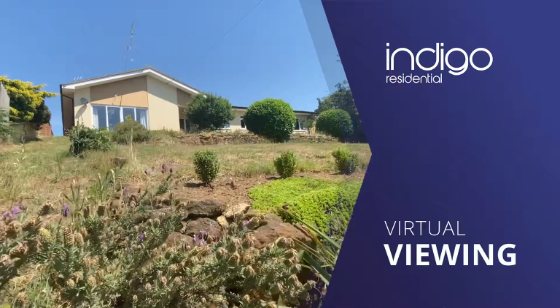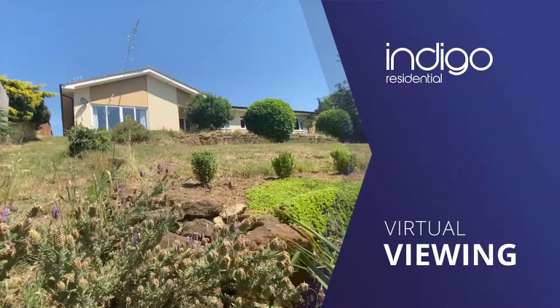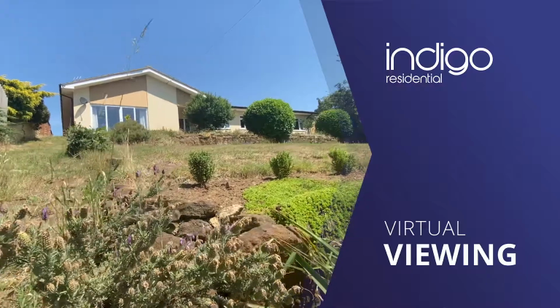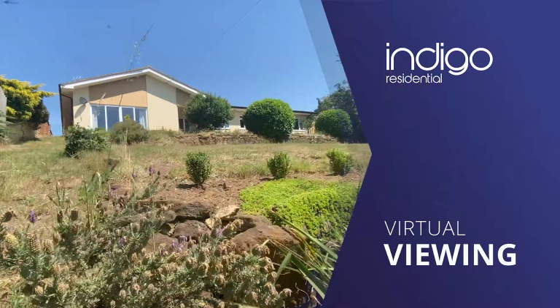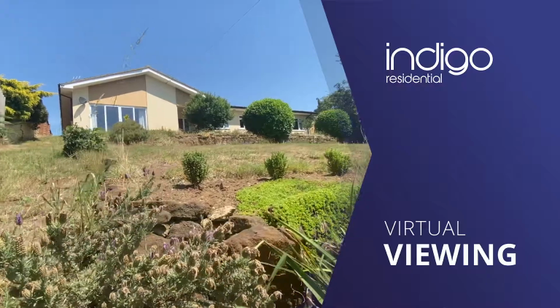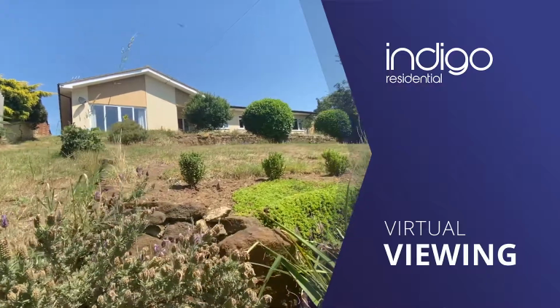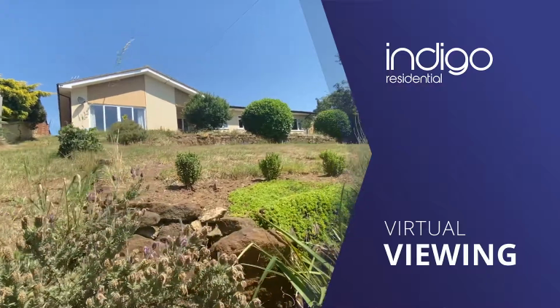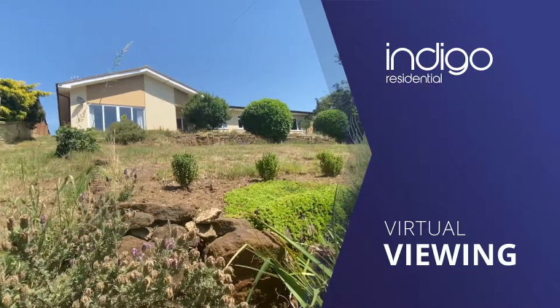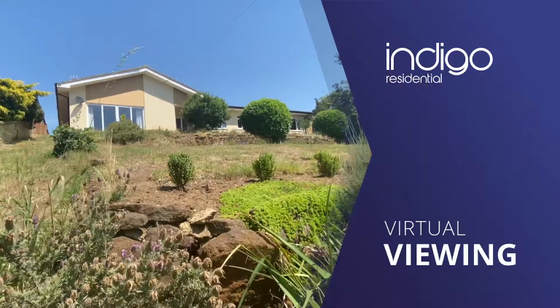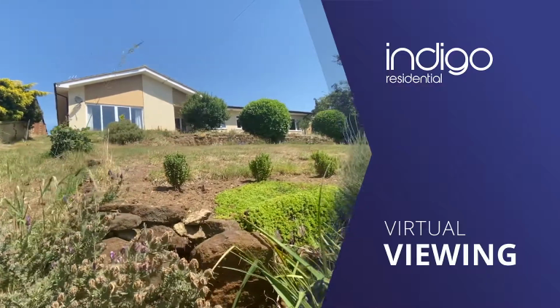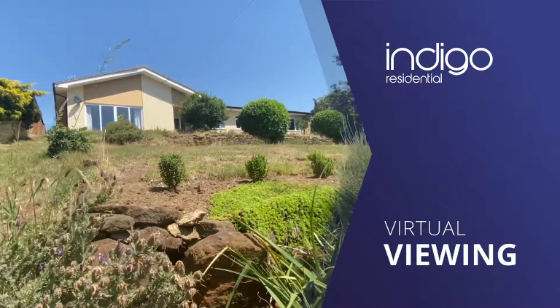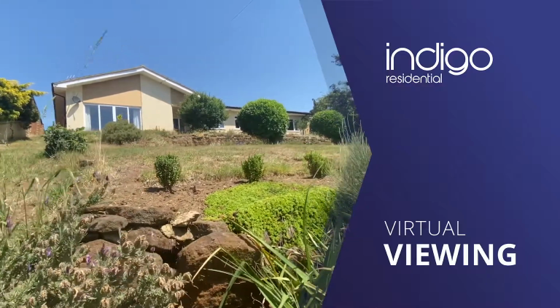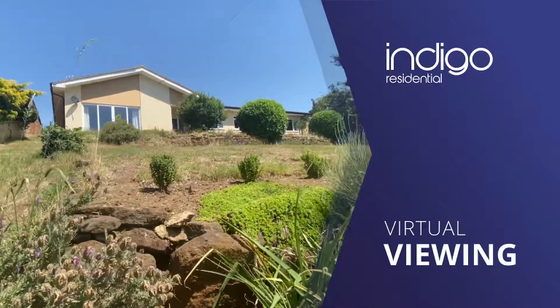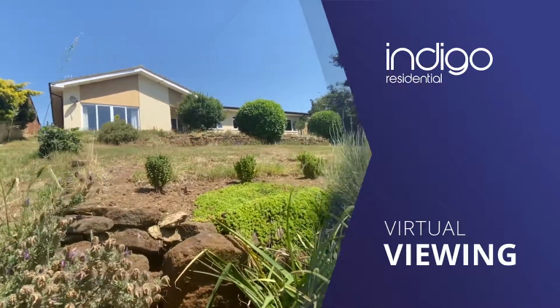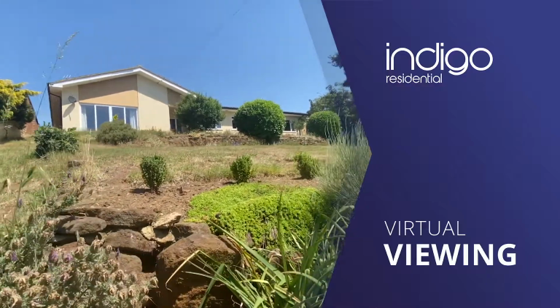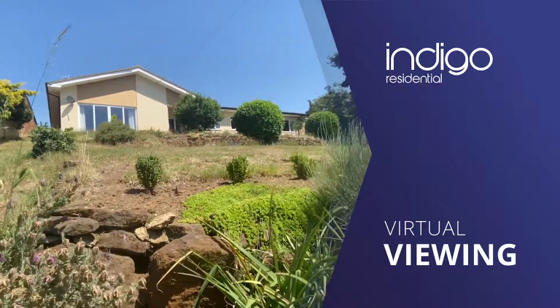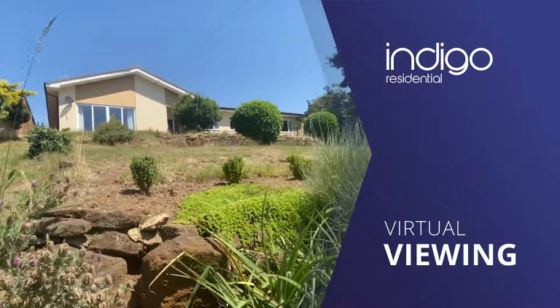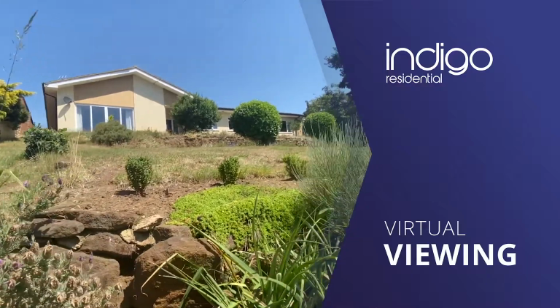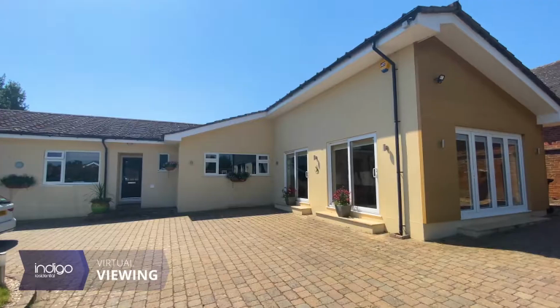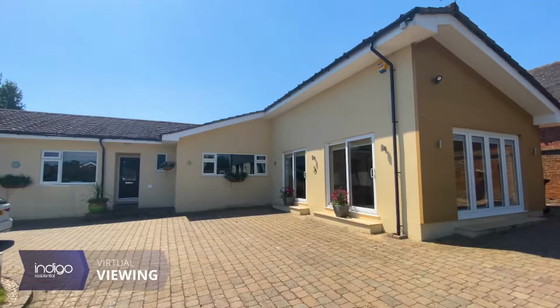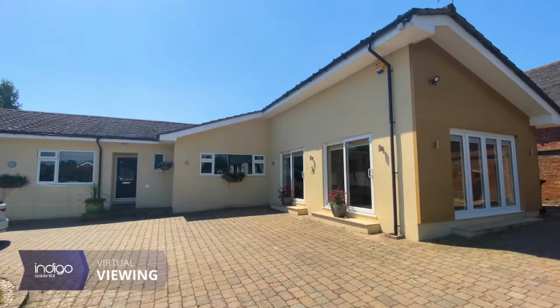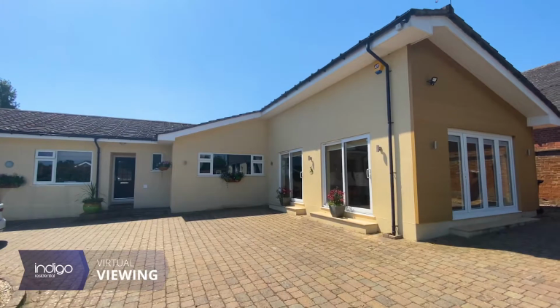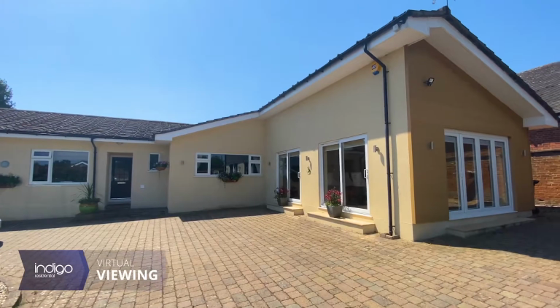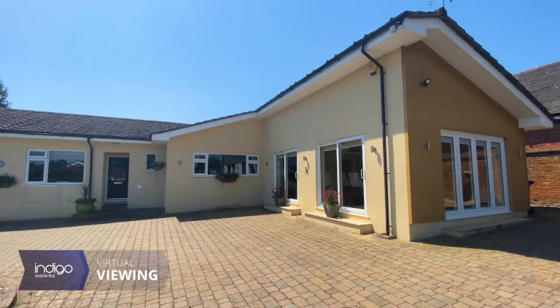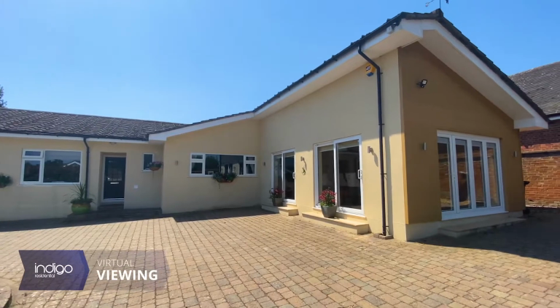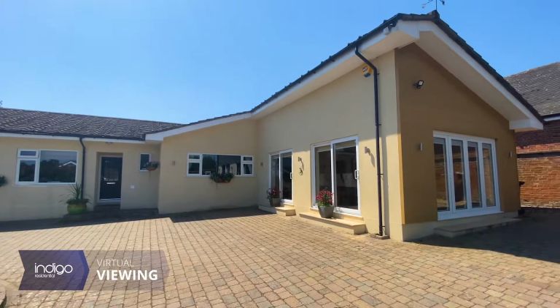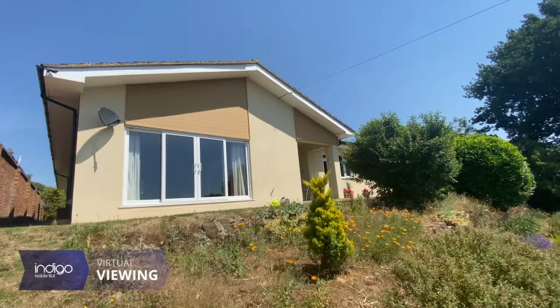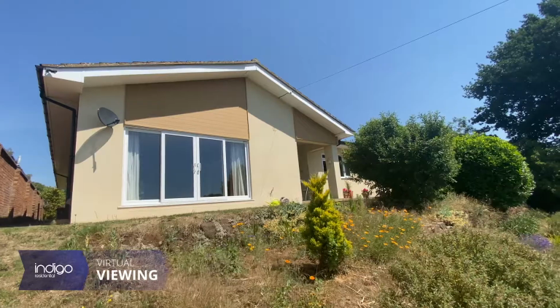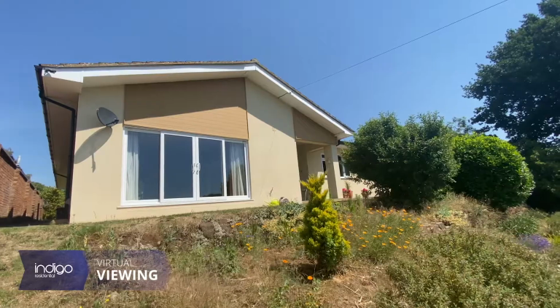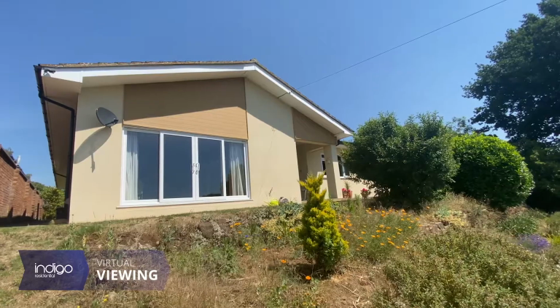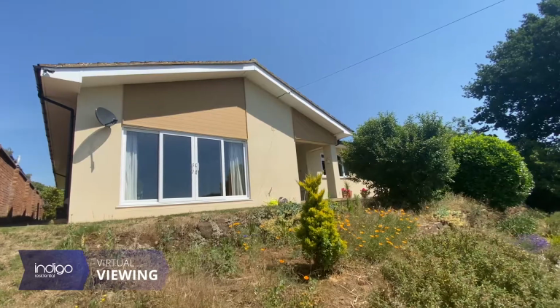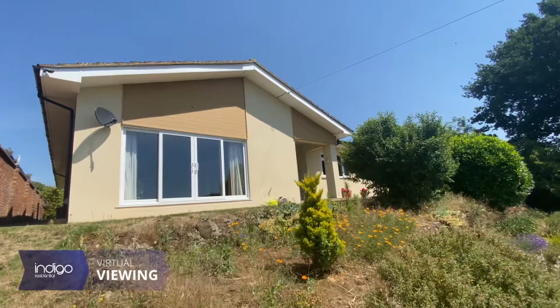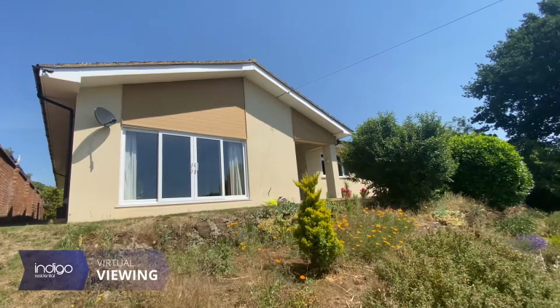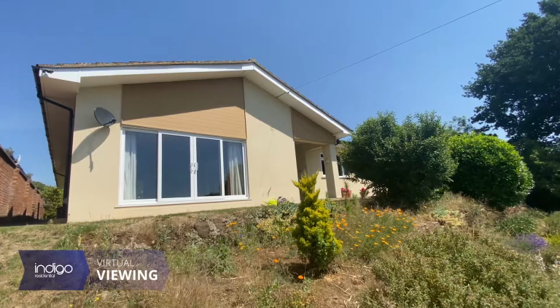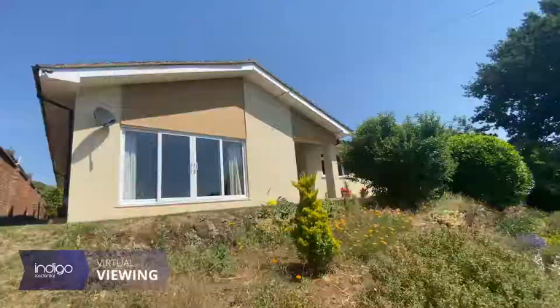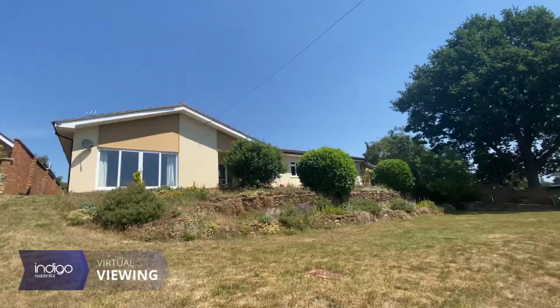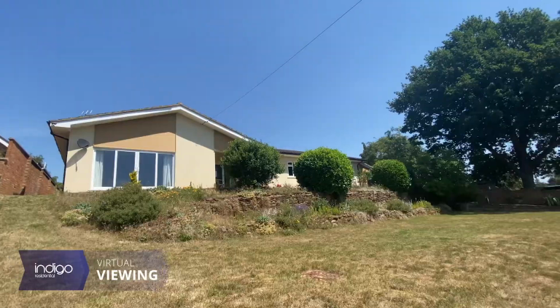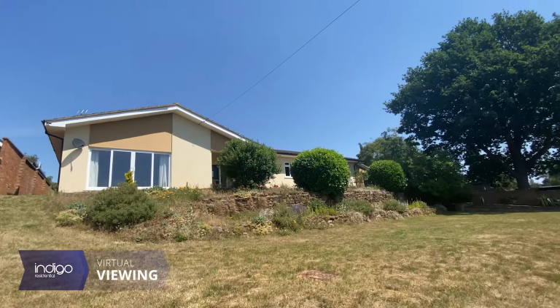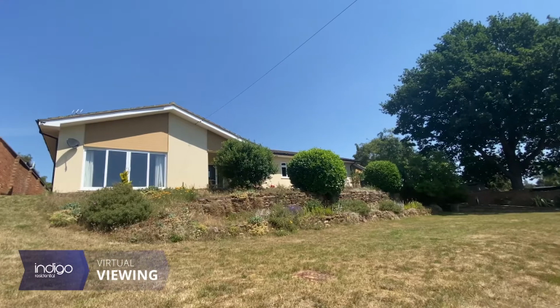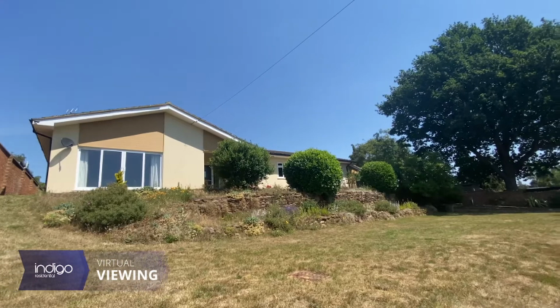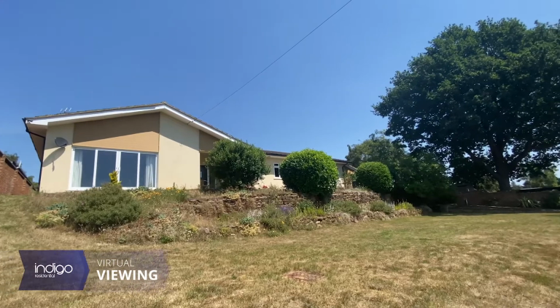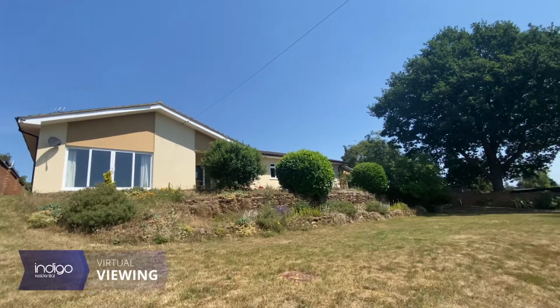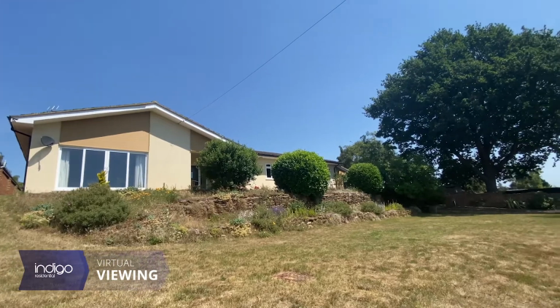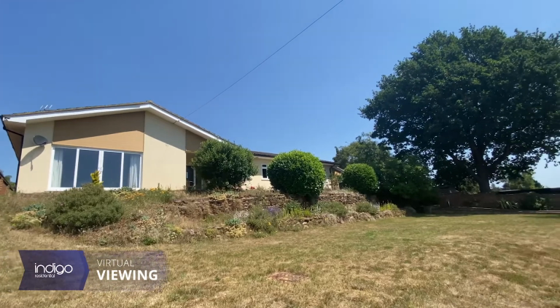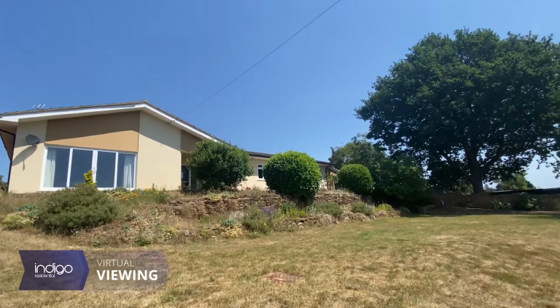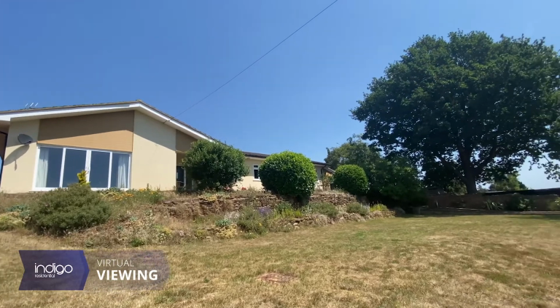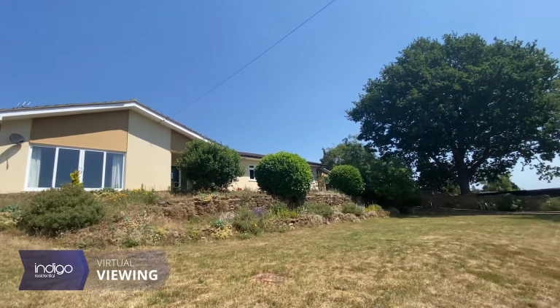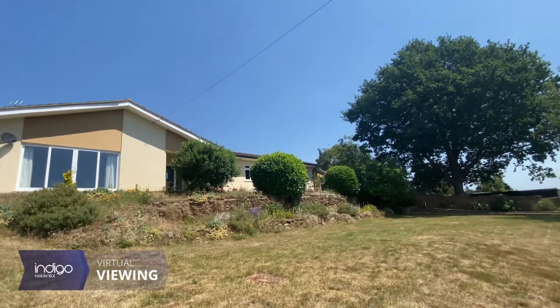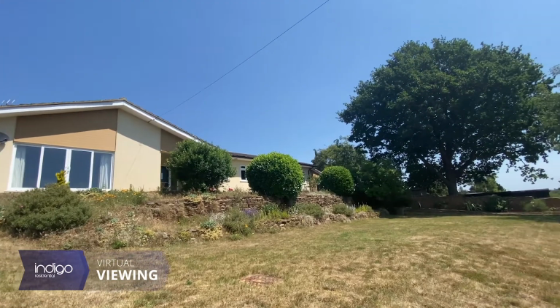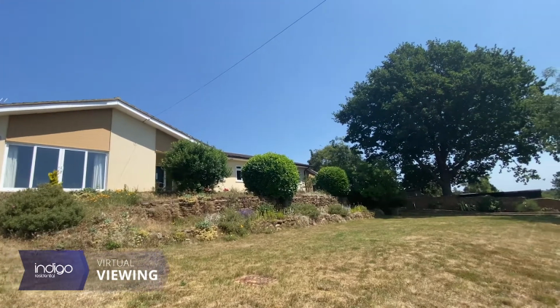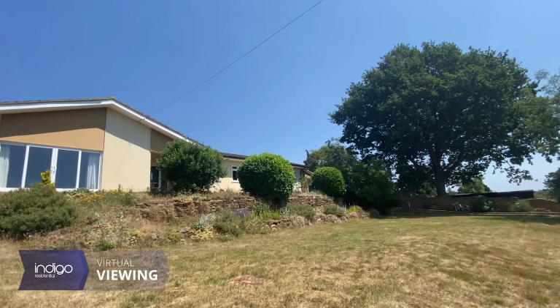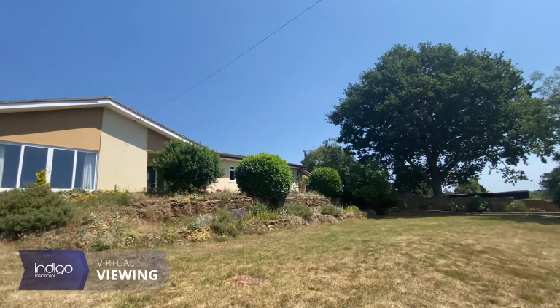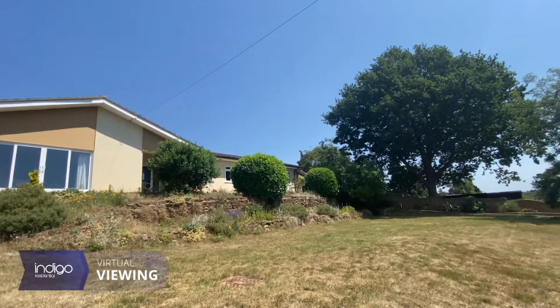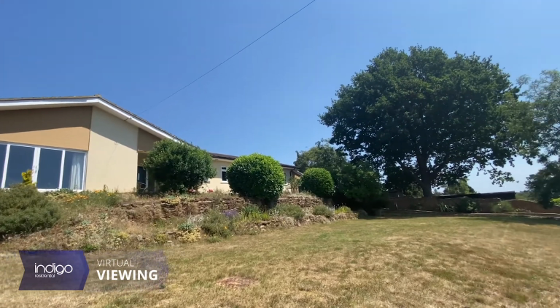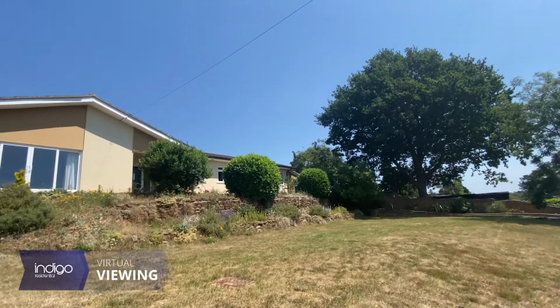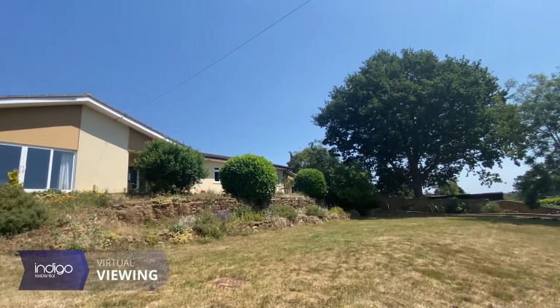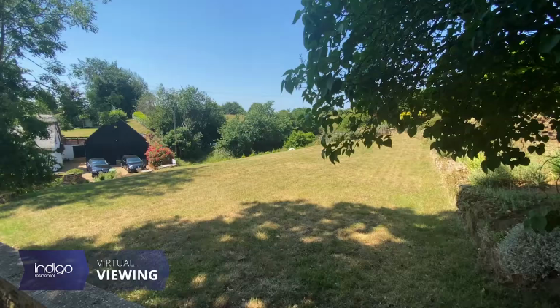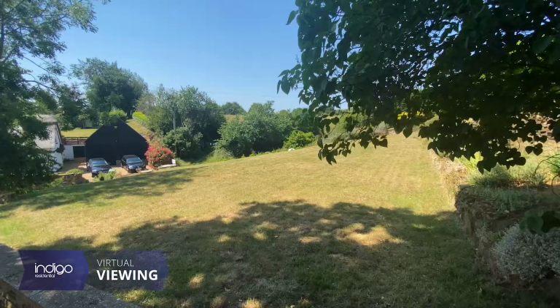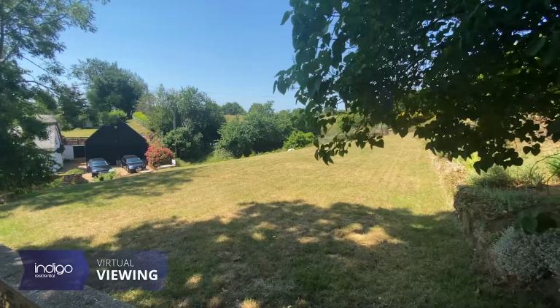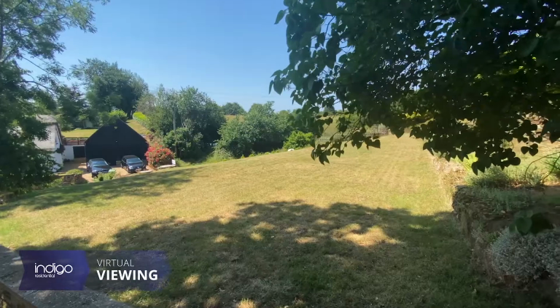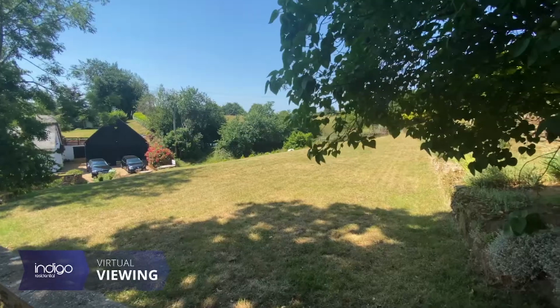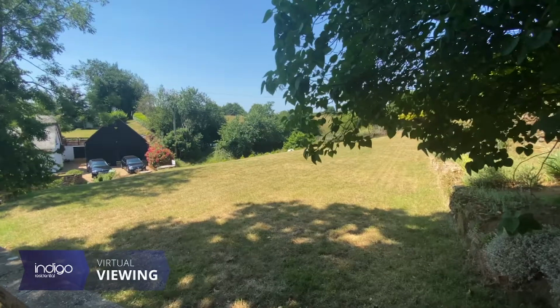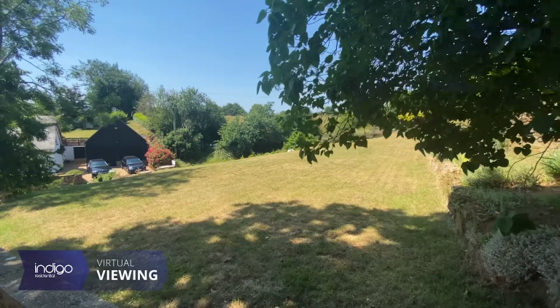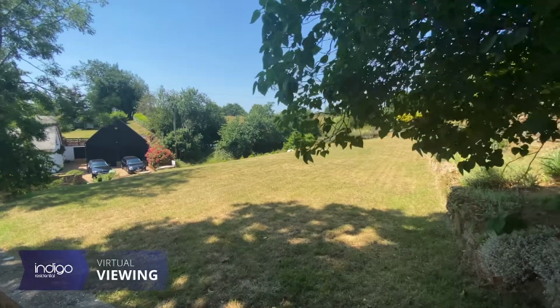Indigo Residential is proud to announce this five-bedroom detached bungalow. It's in pristine condition and has excellent views.